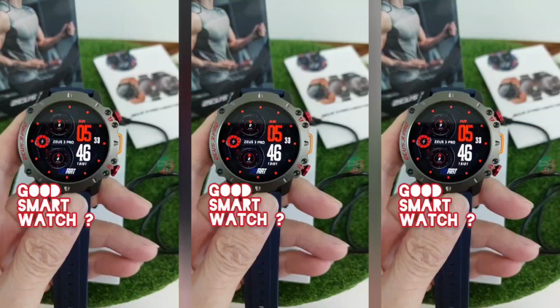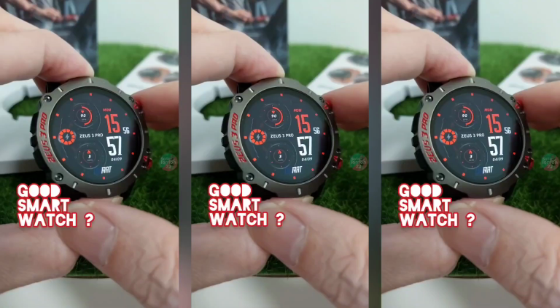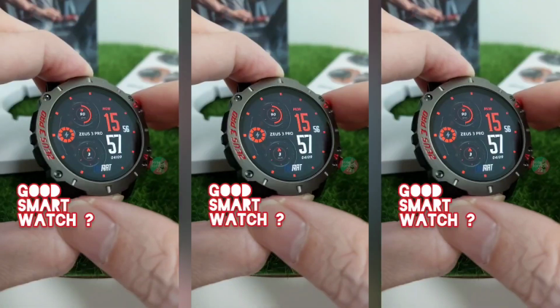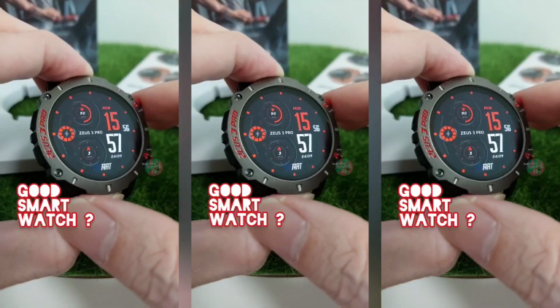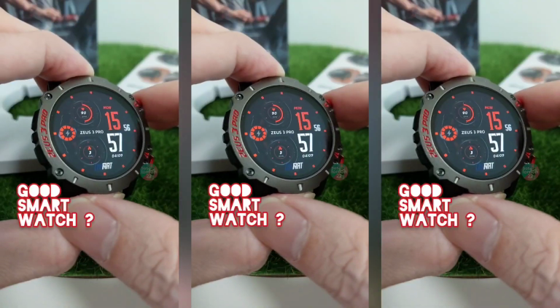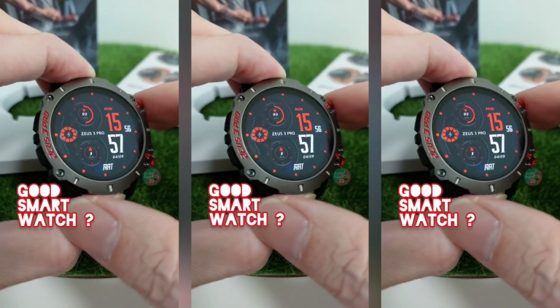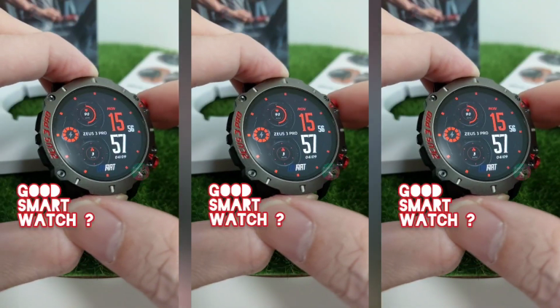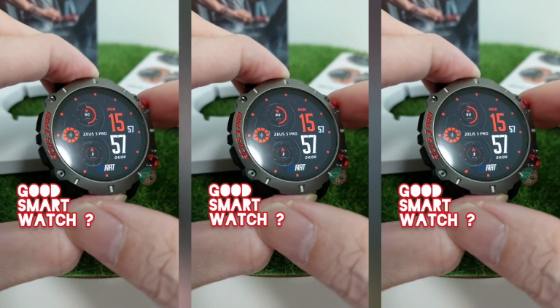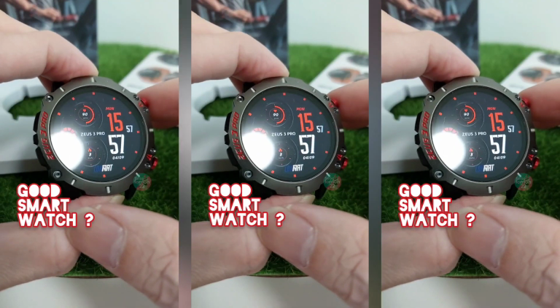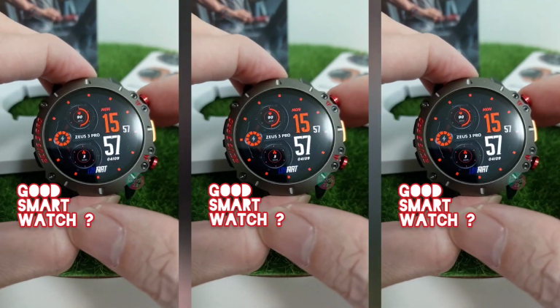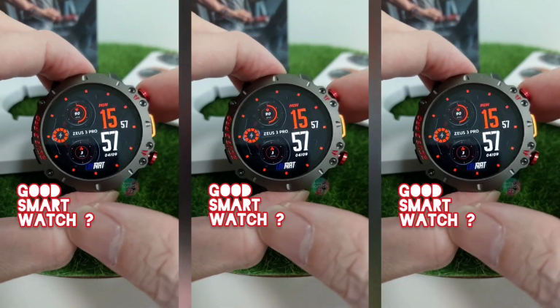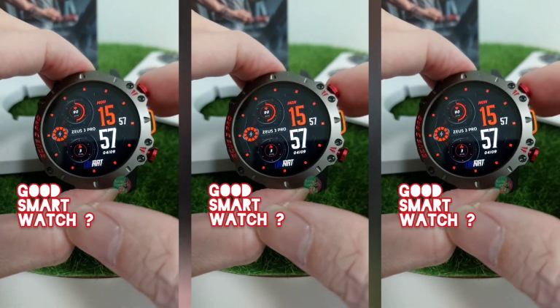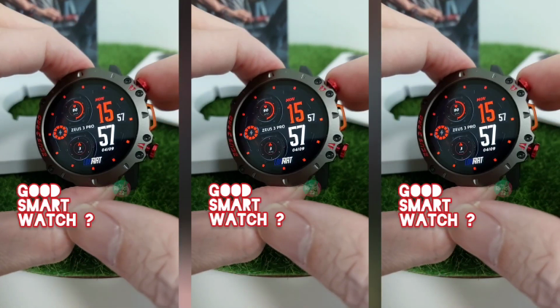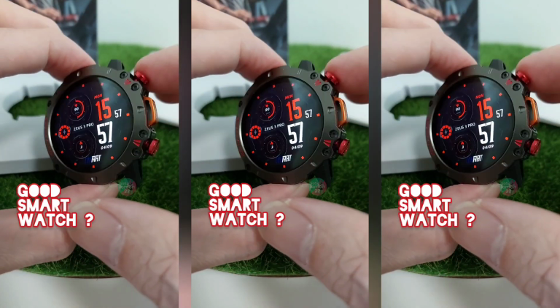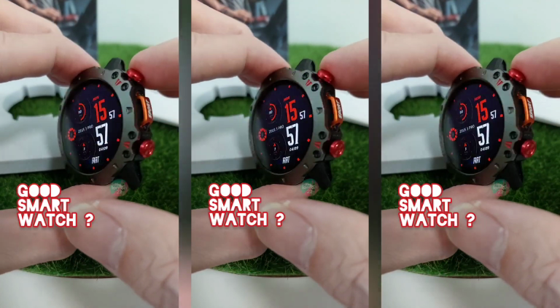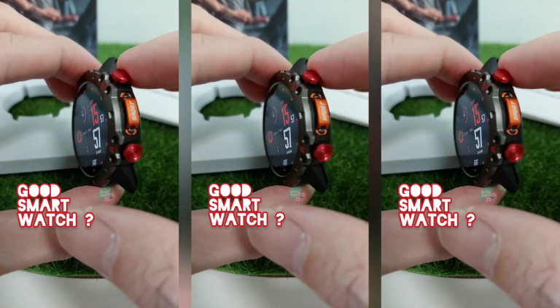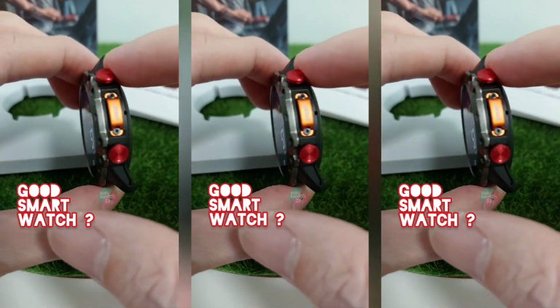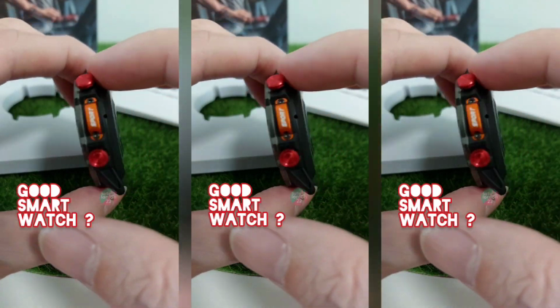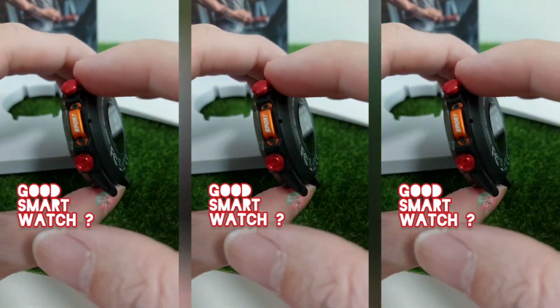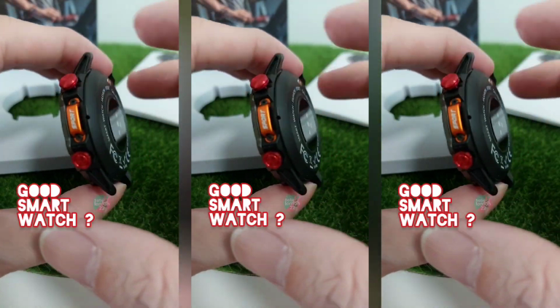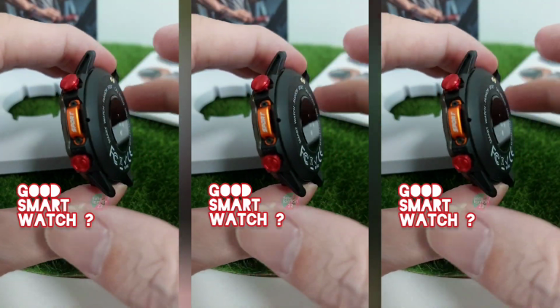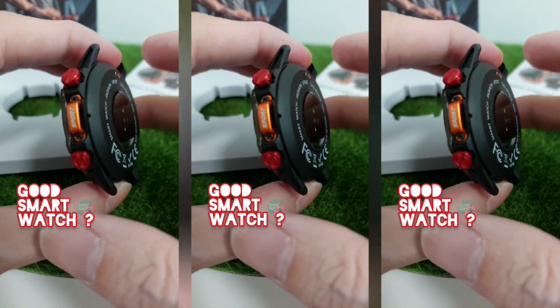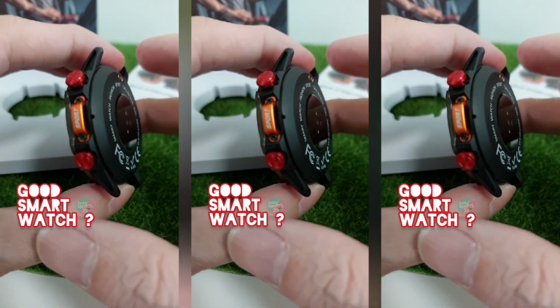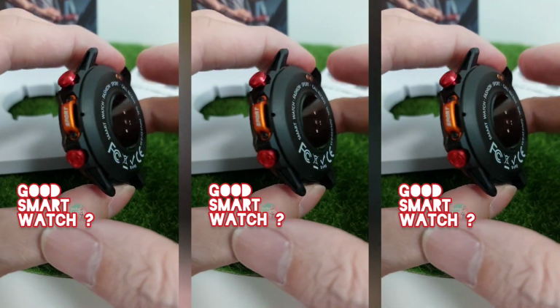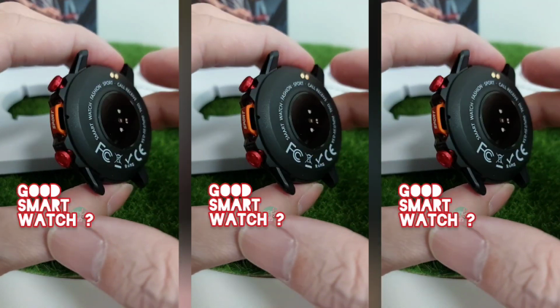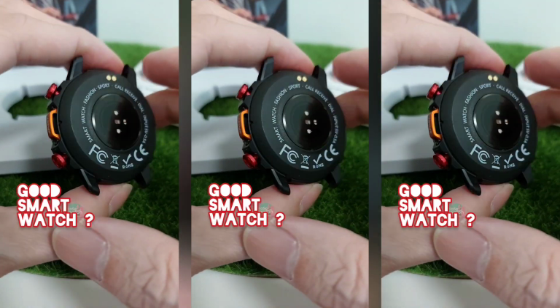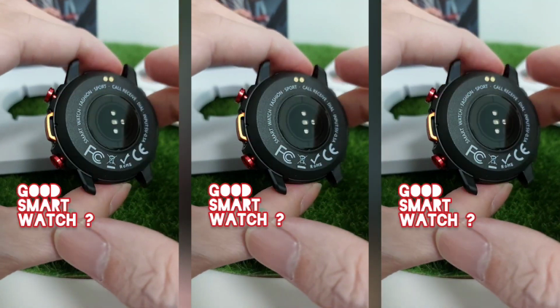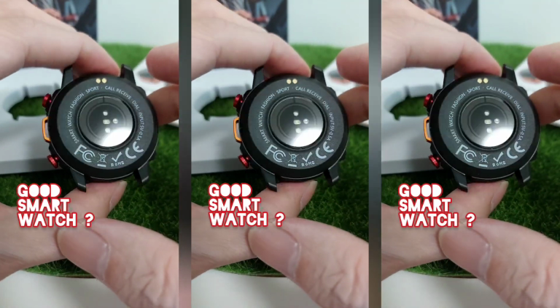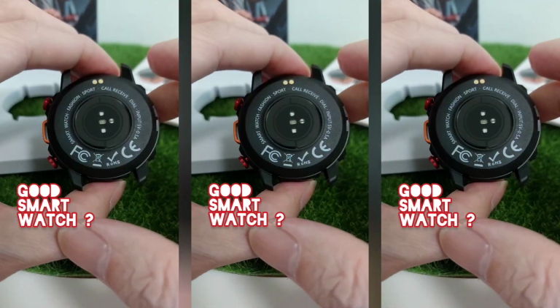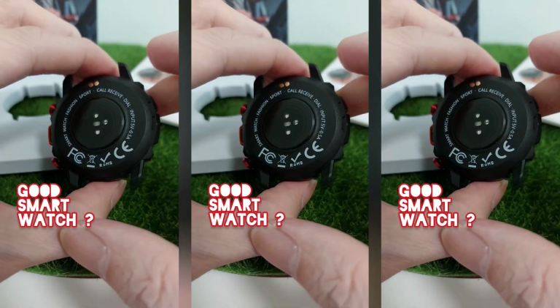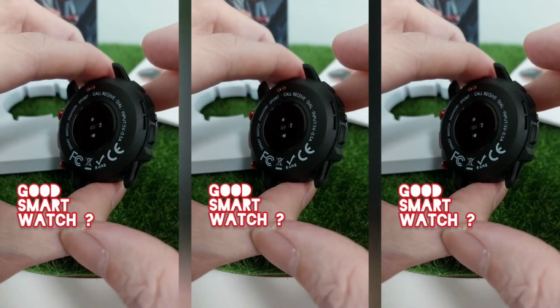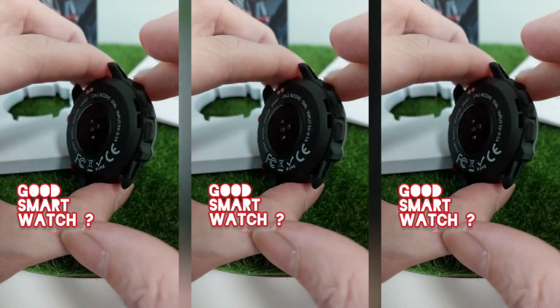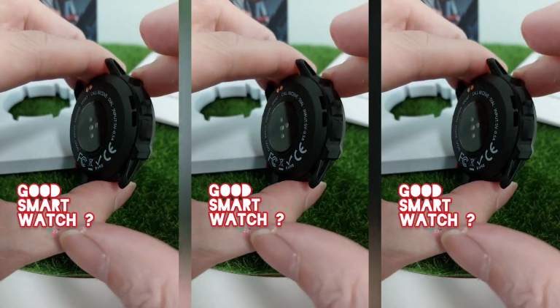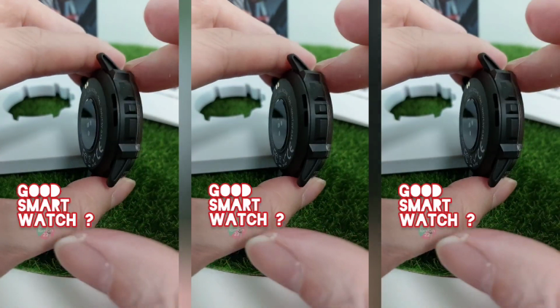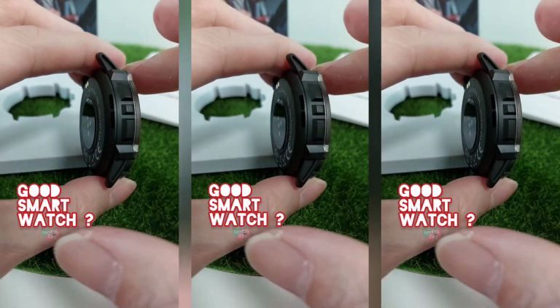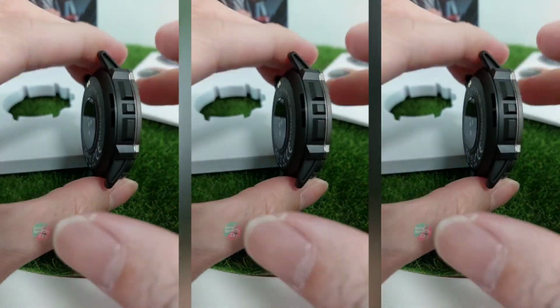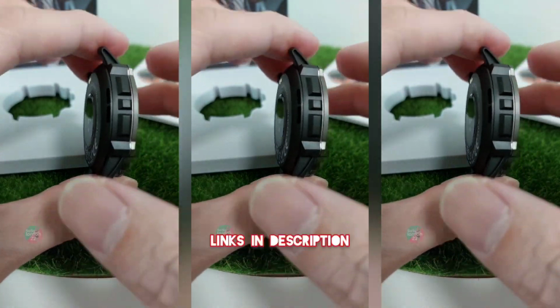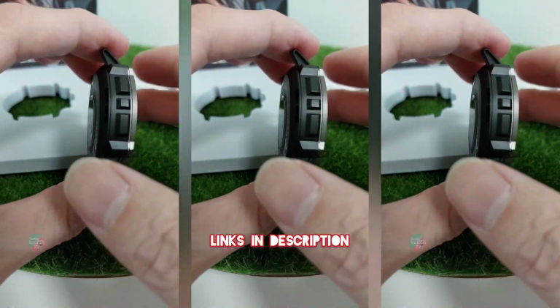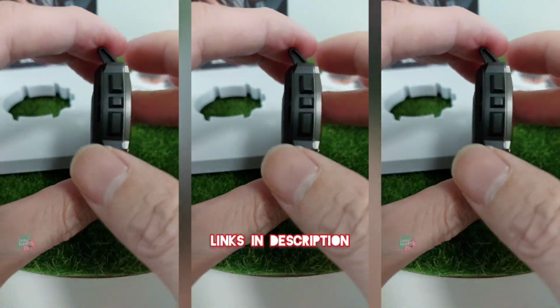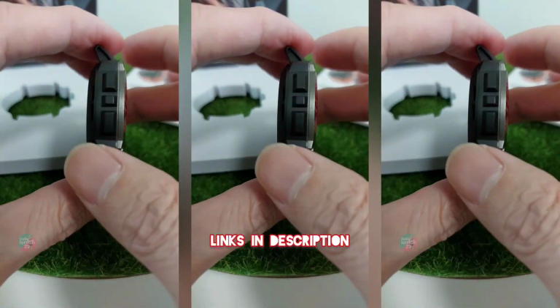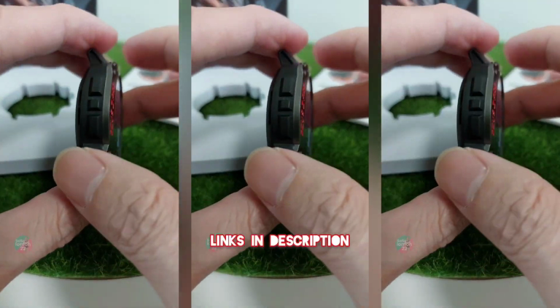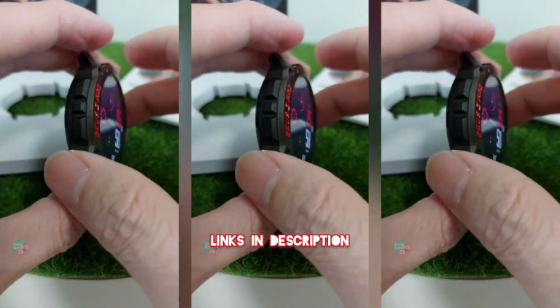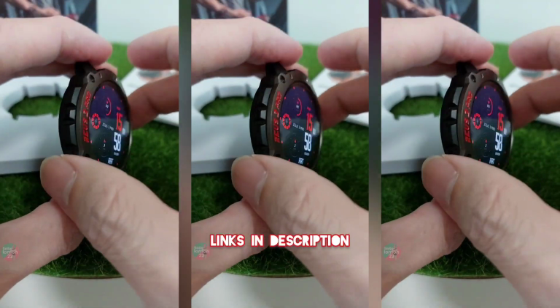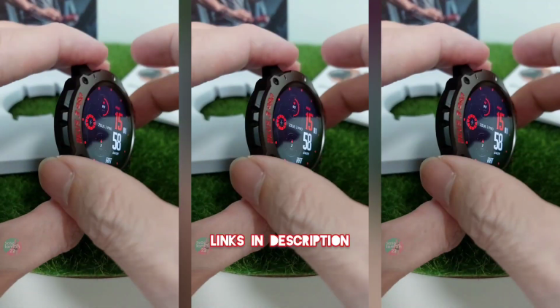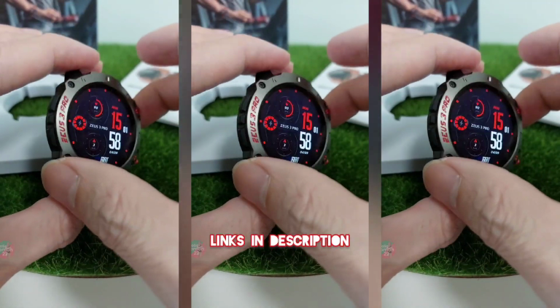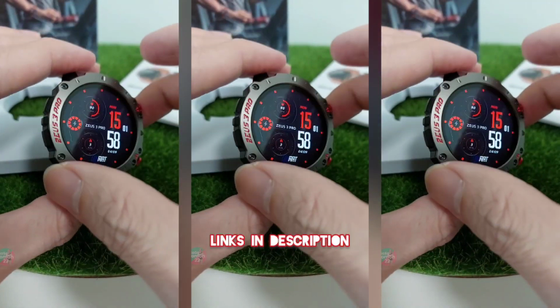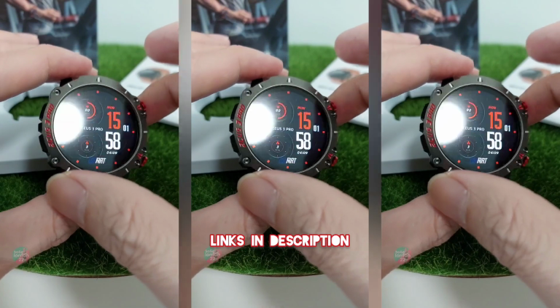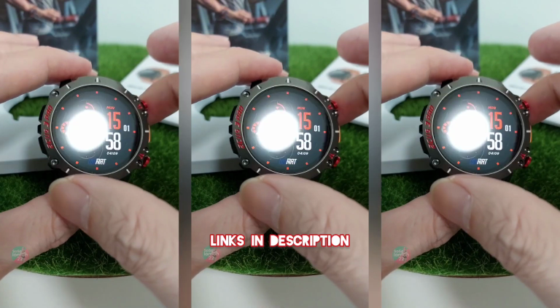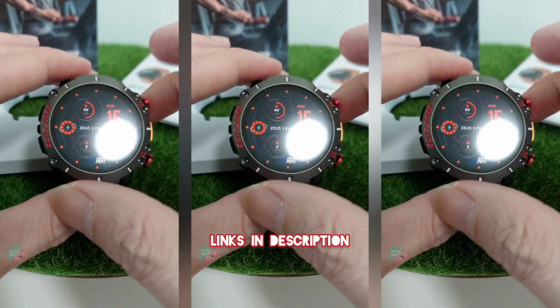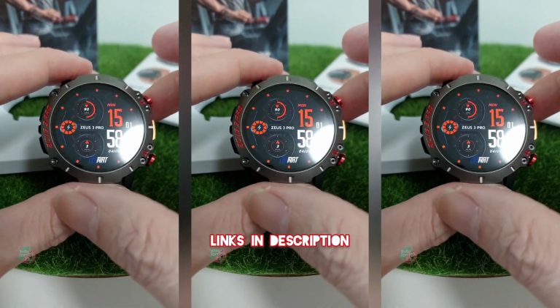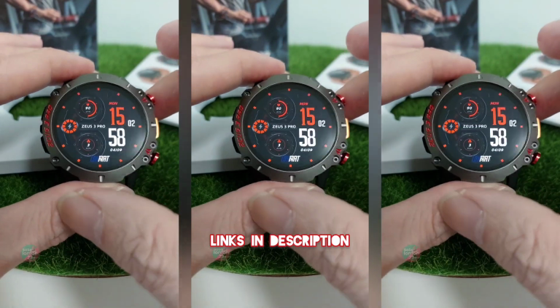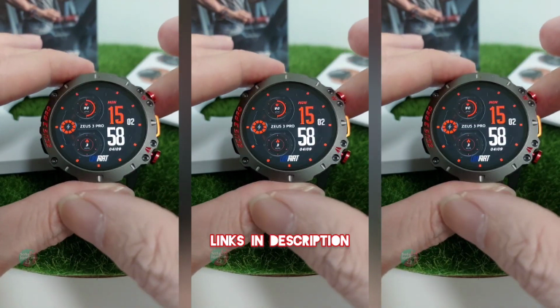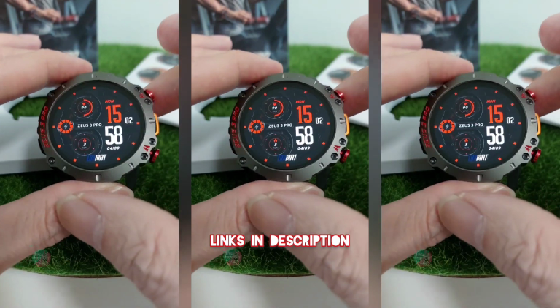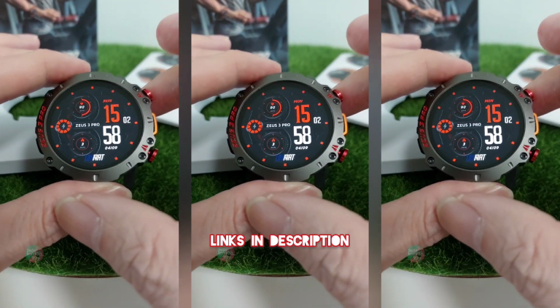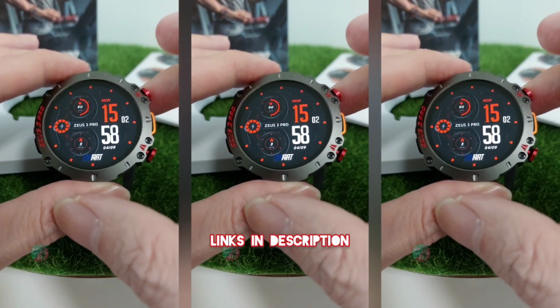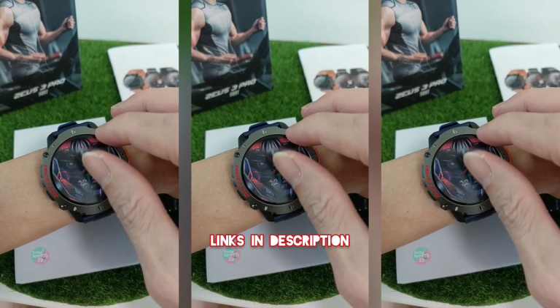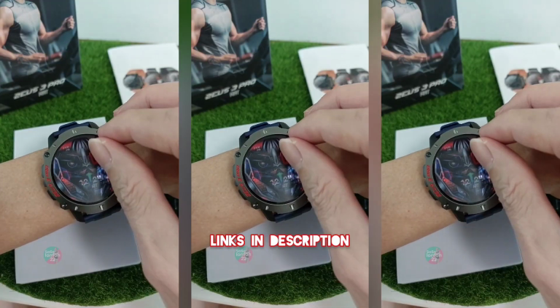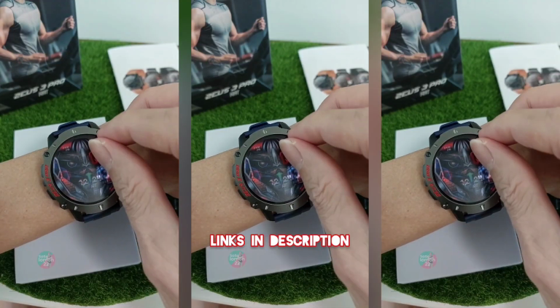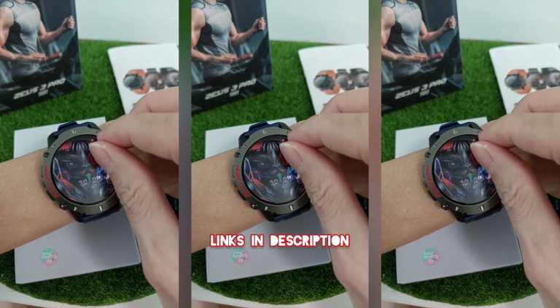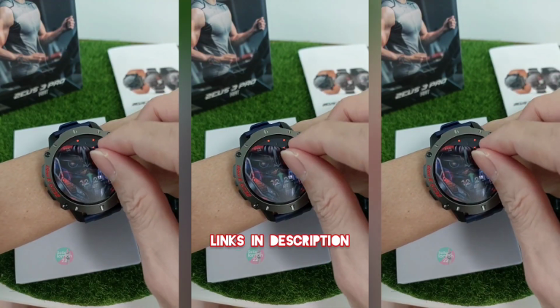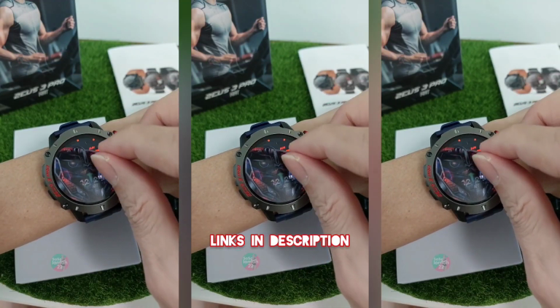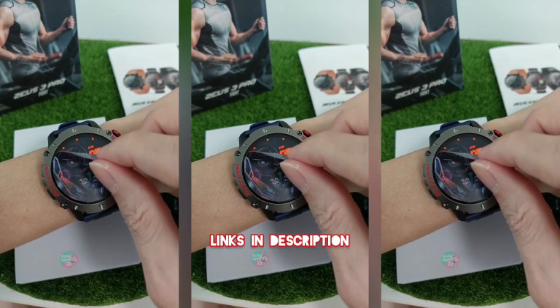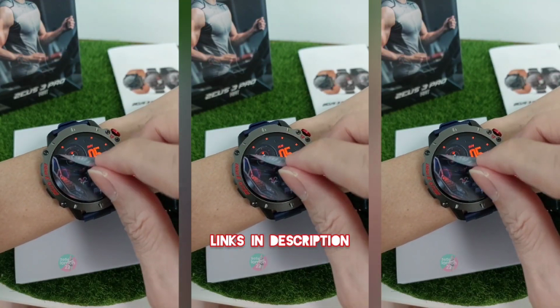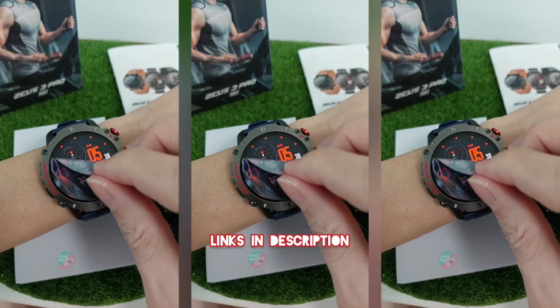Whoa, this smartwatch is beautiful, but it's the IP67 water-resistant rating that's real. It's the heart rate sensor that's real. Let's take a look.